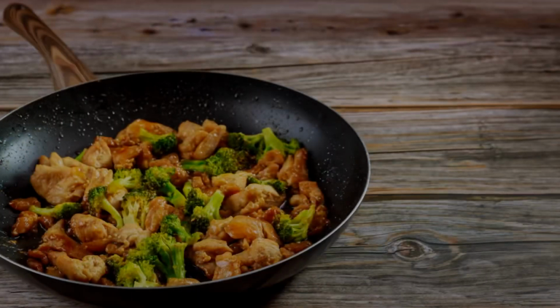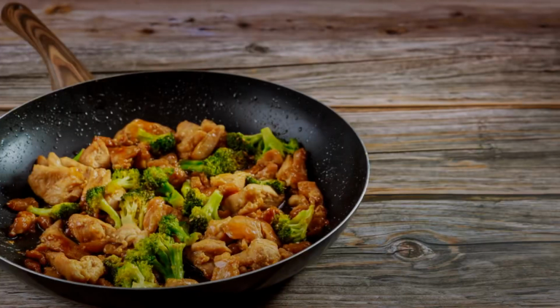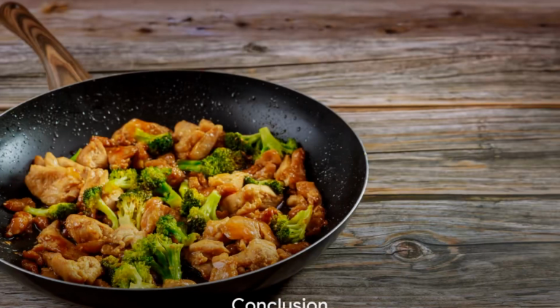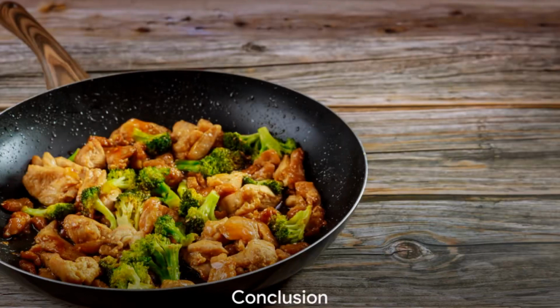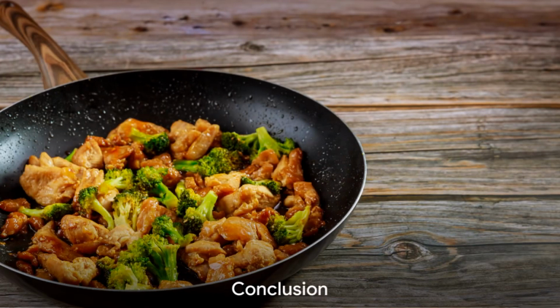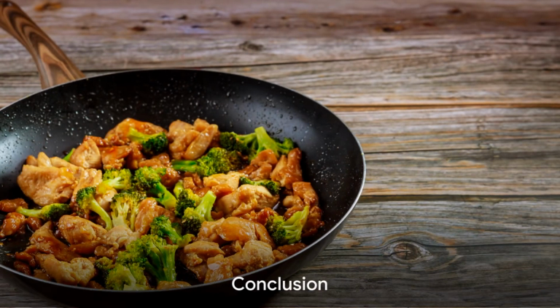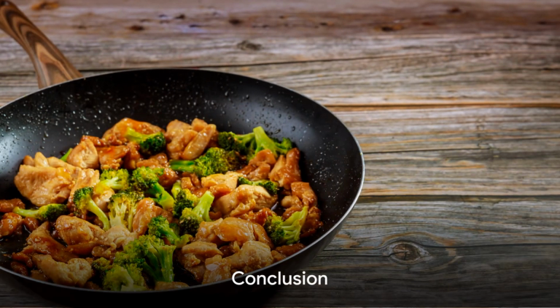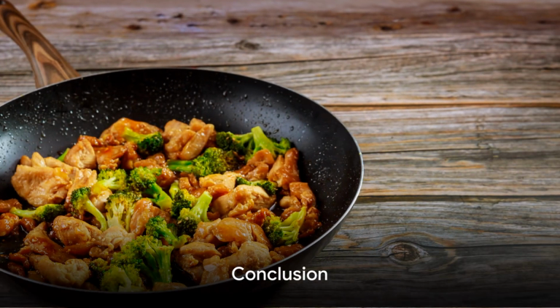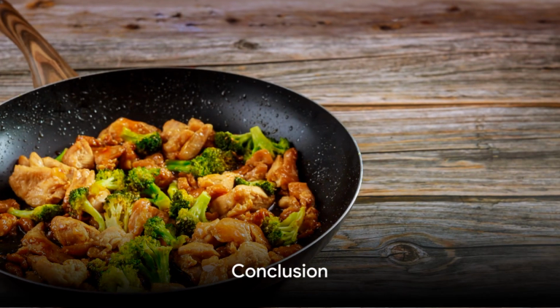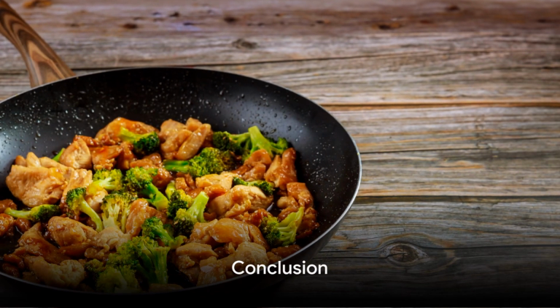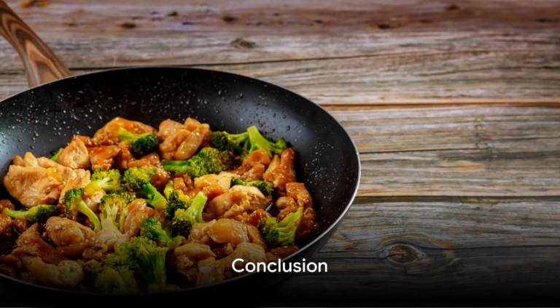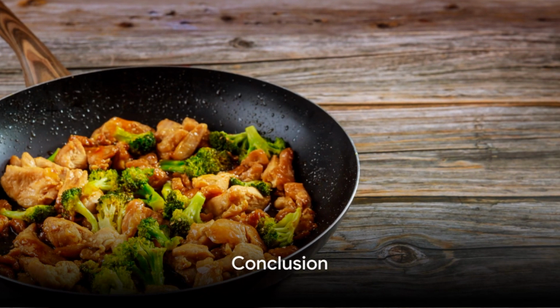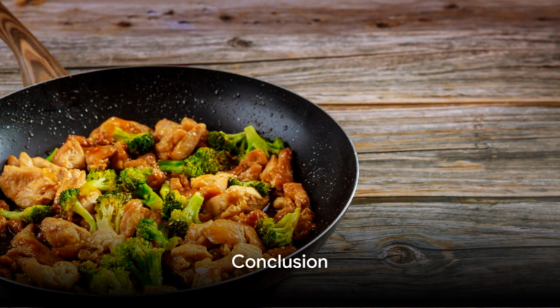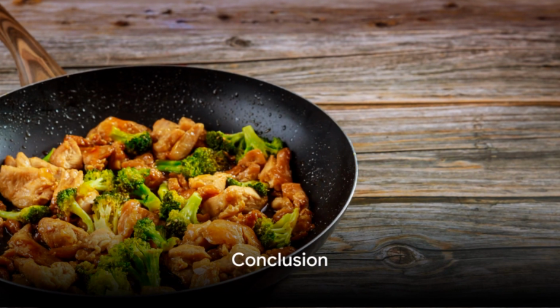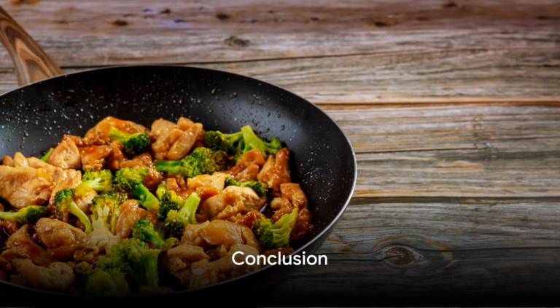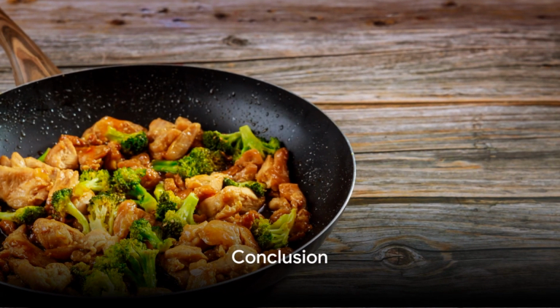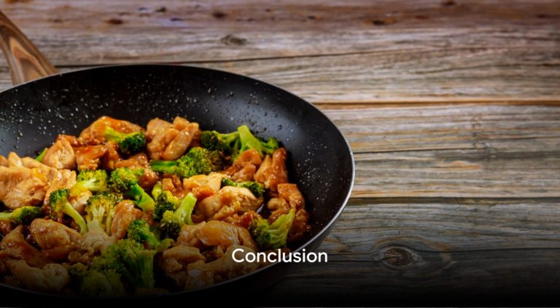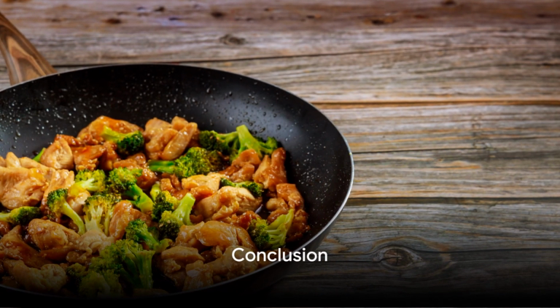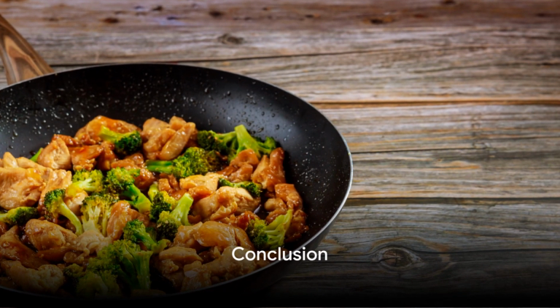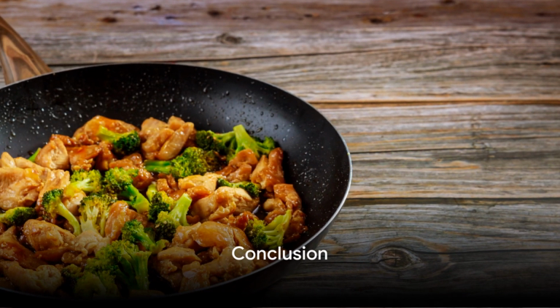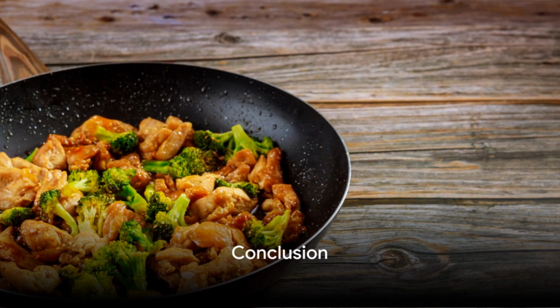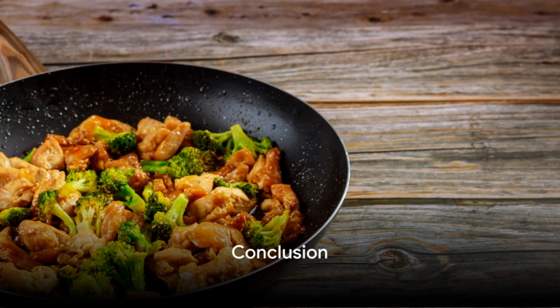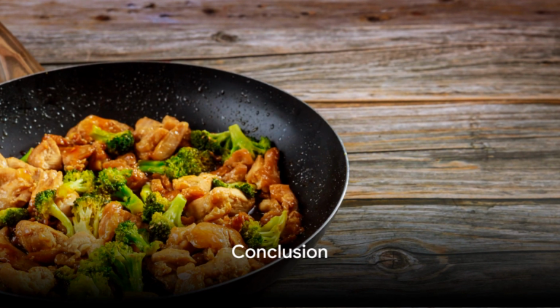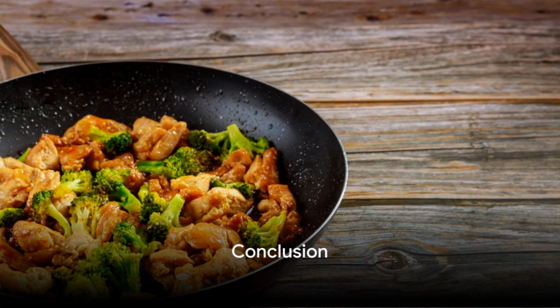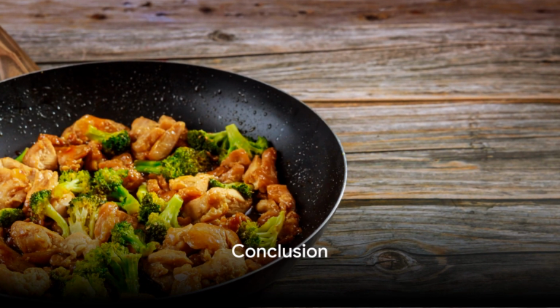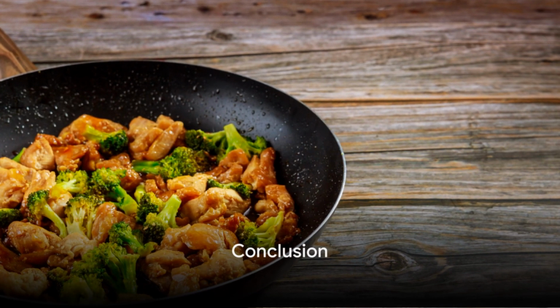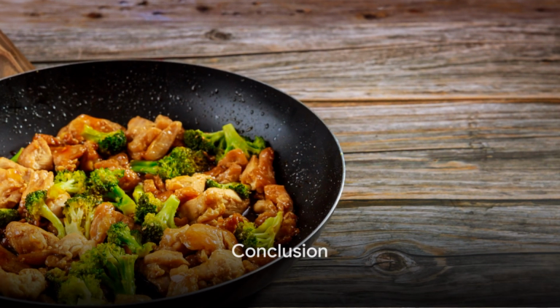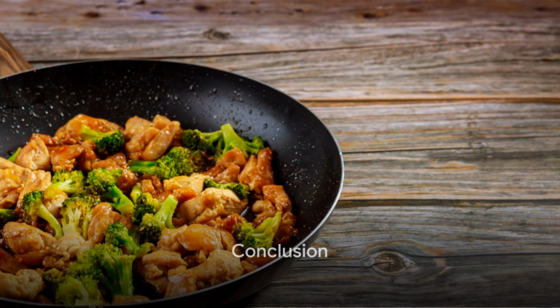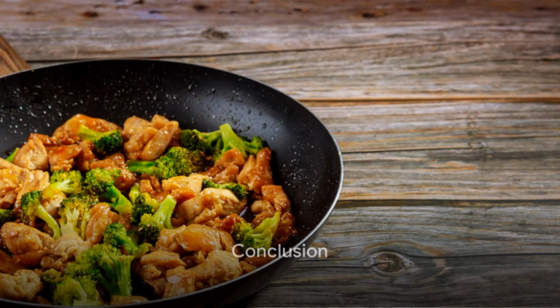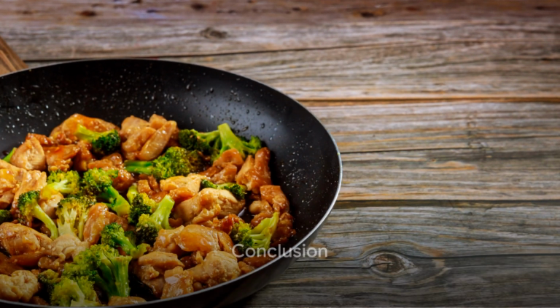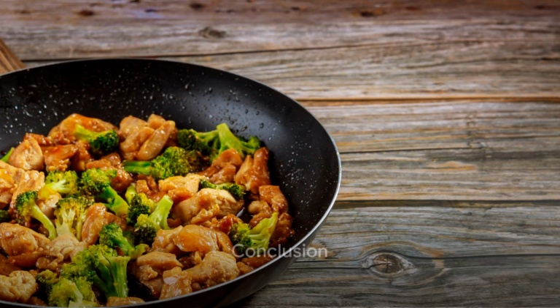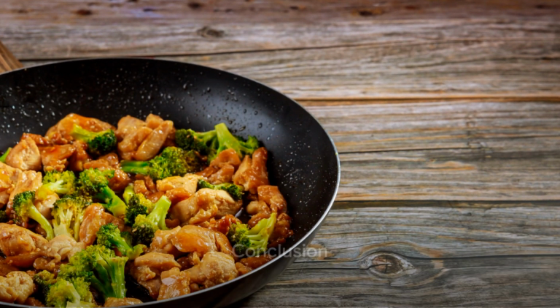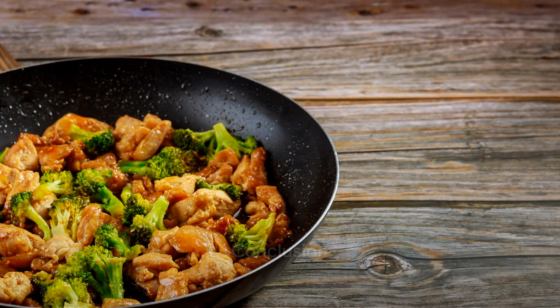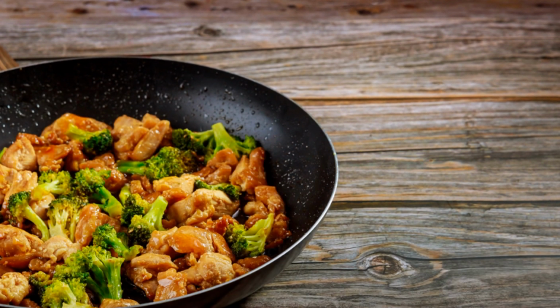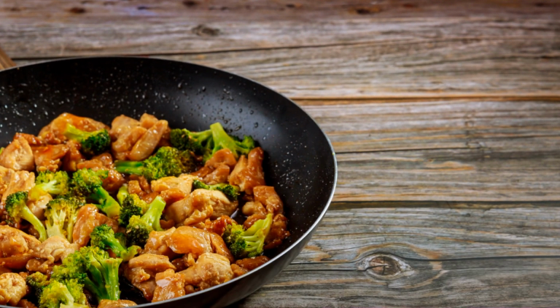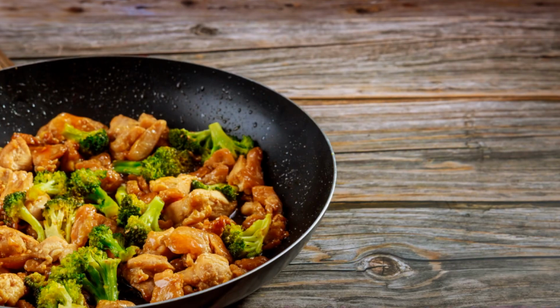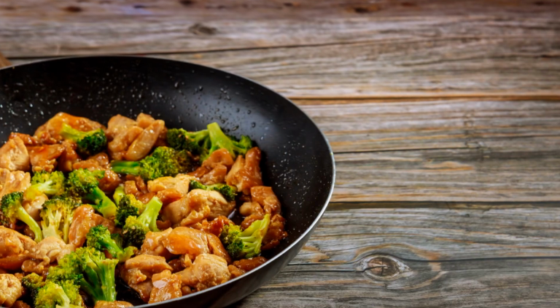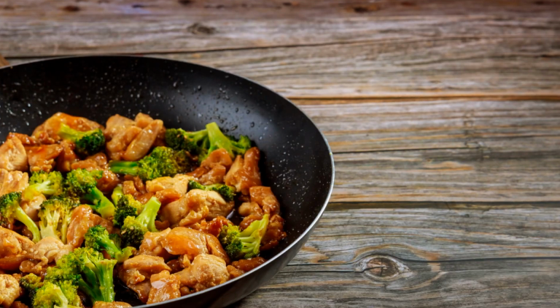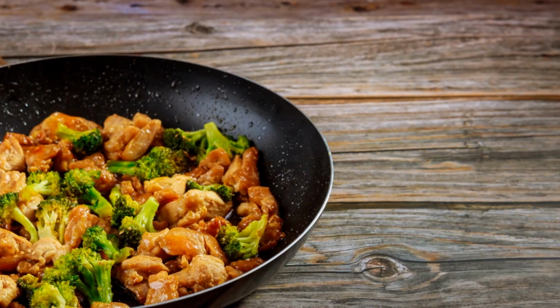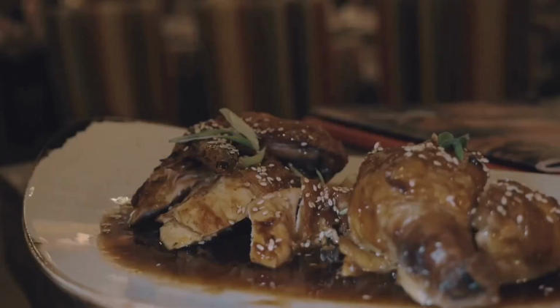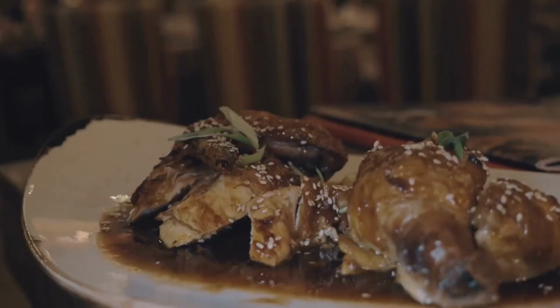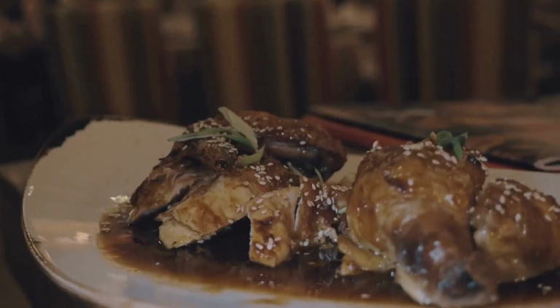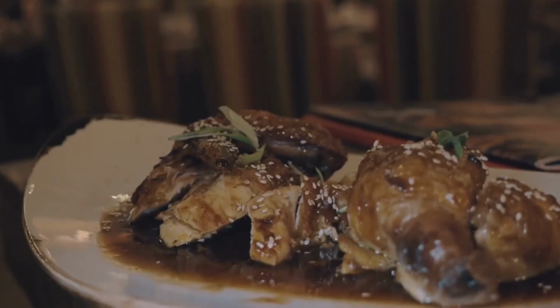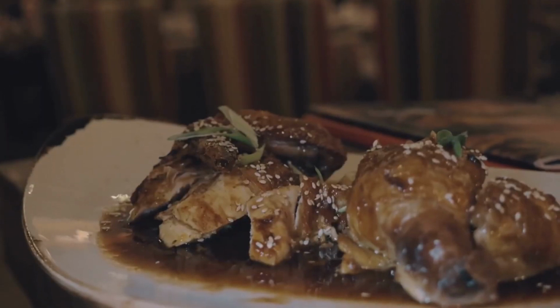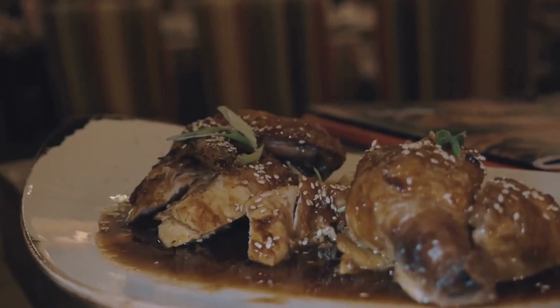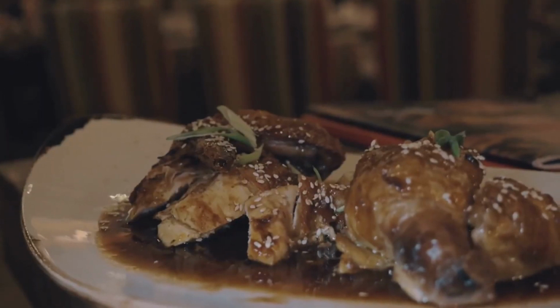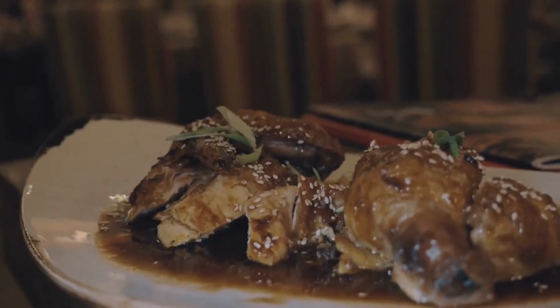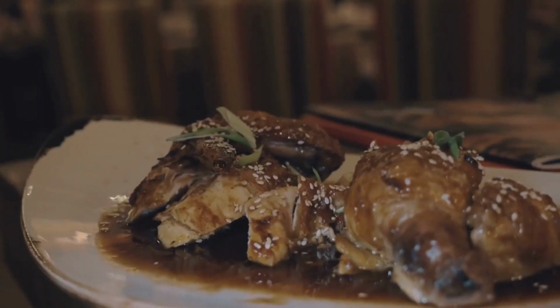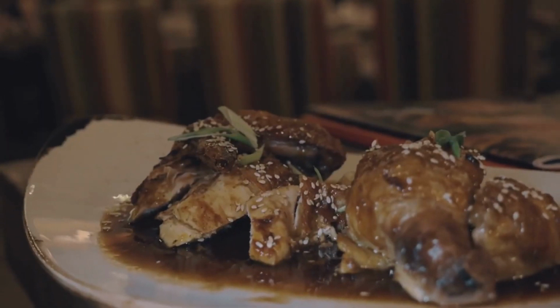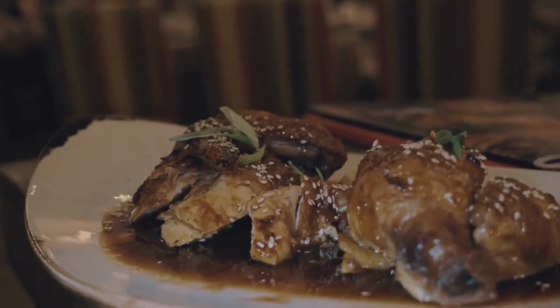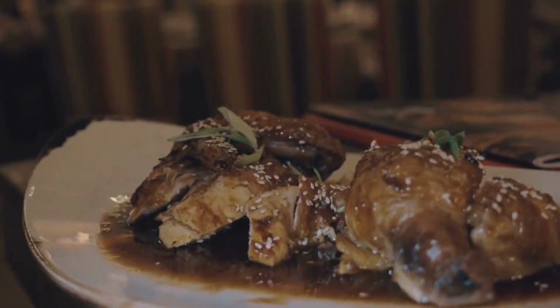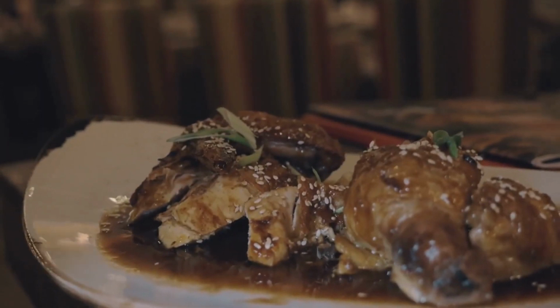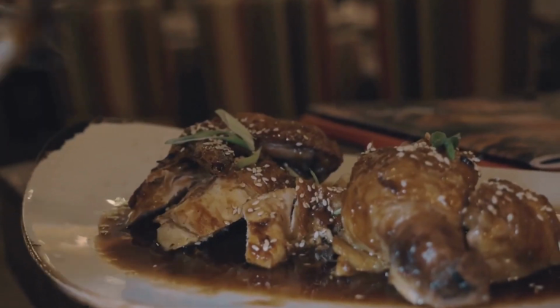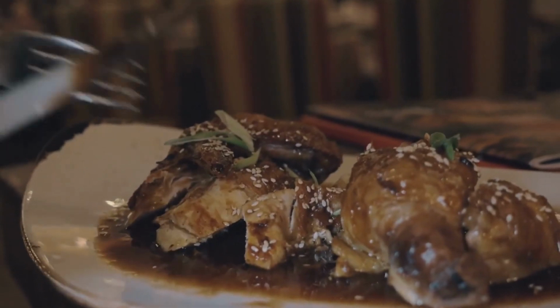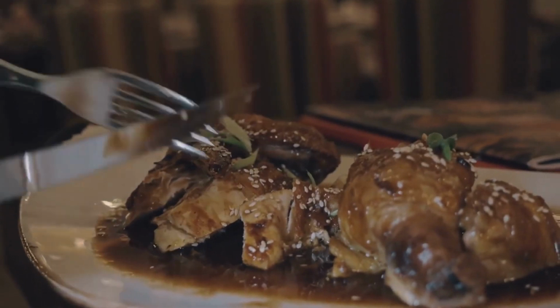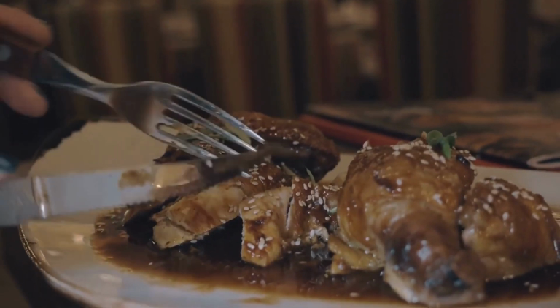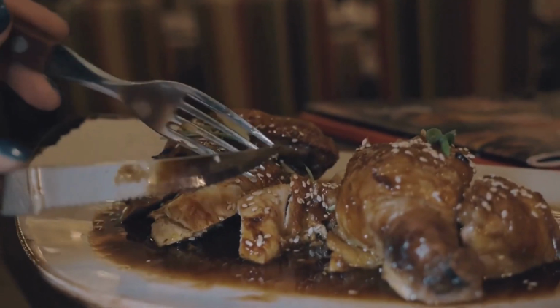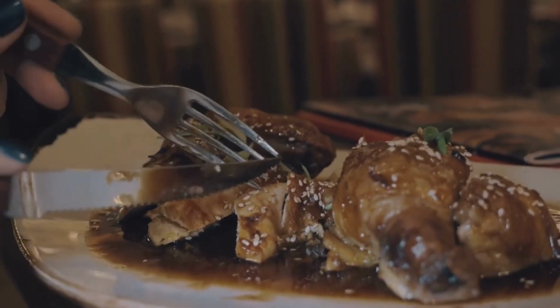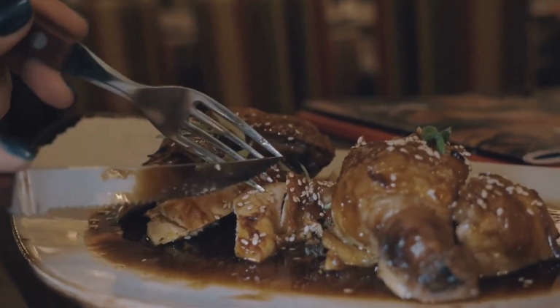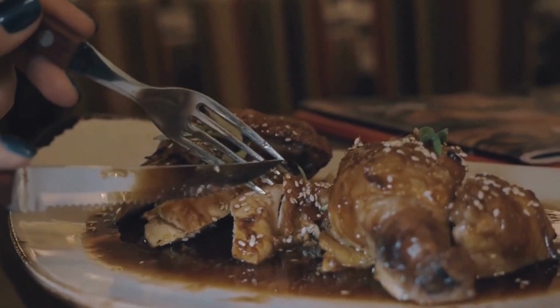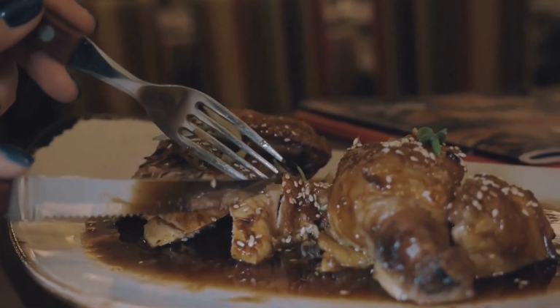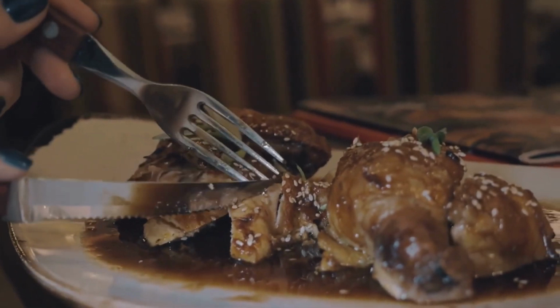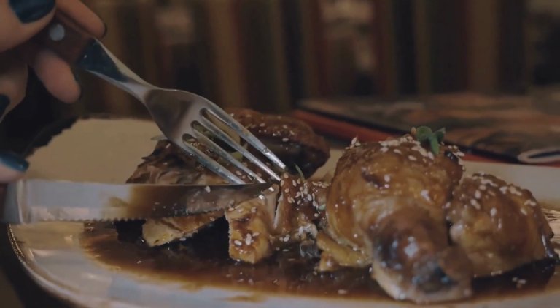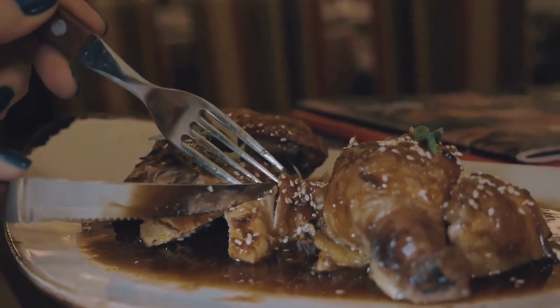And there you have it. Our teriyaki chicken with broccoli and sesame is ready. I hope you enjoy this dish, full of flavor and goodness.